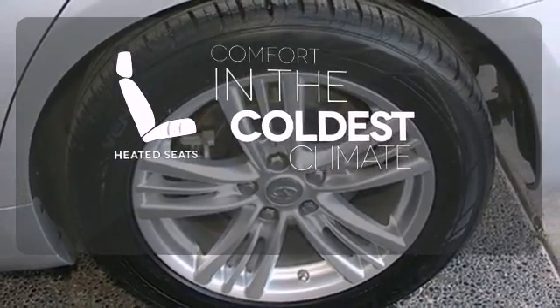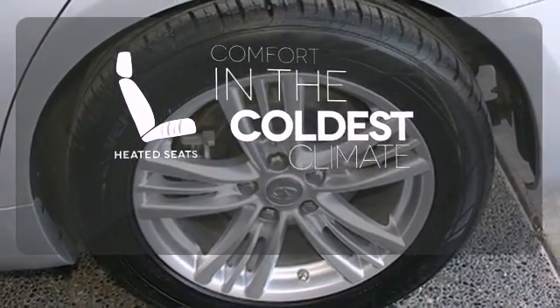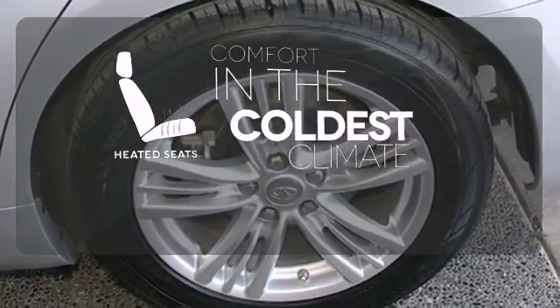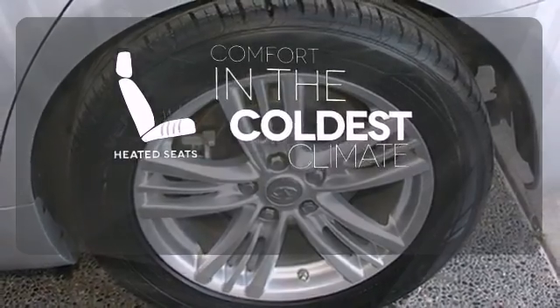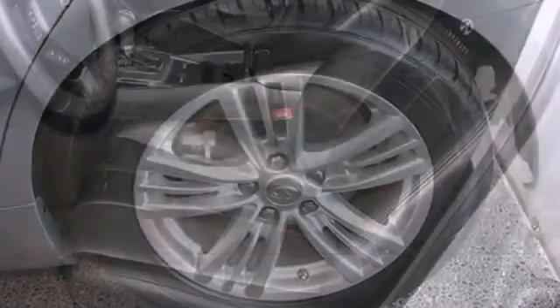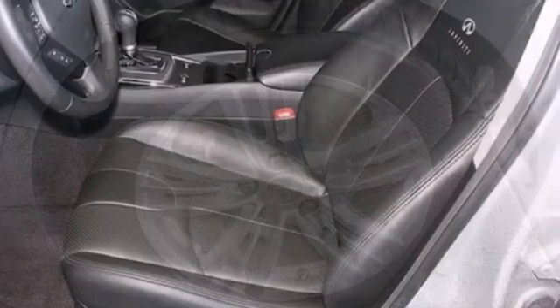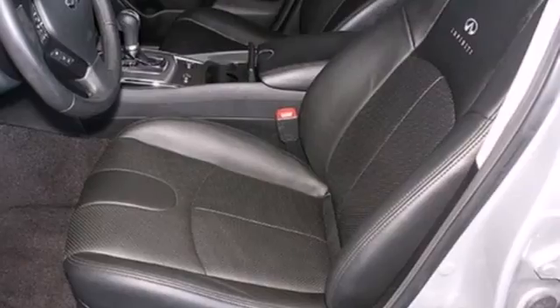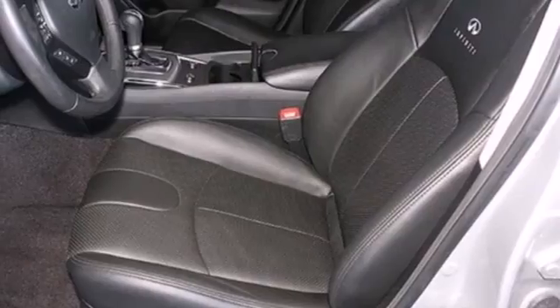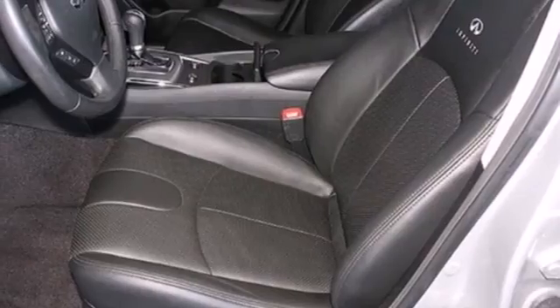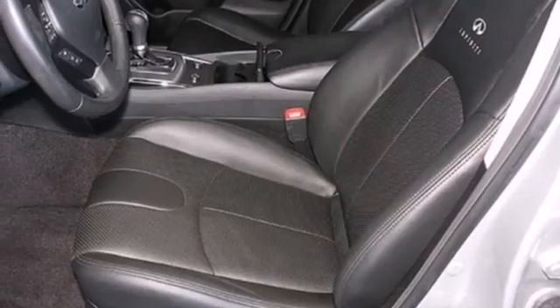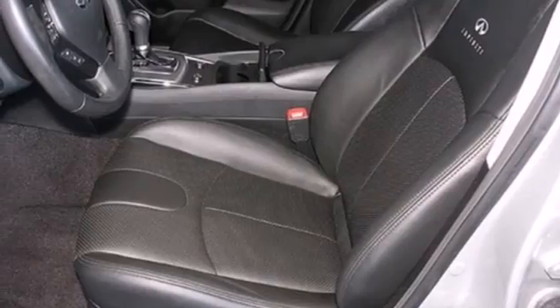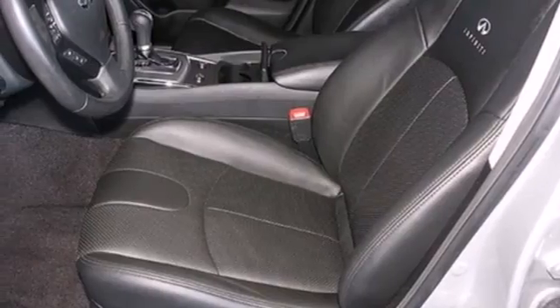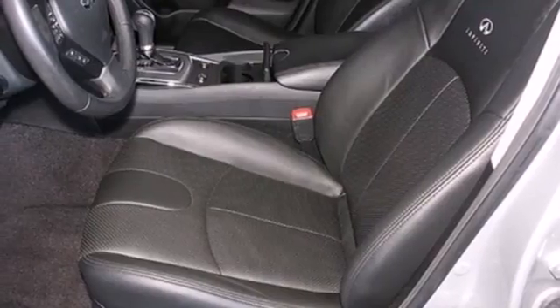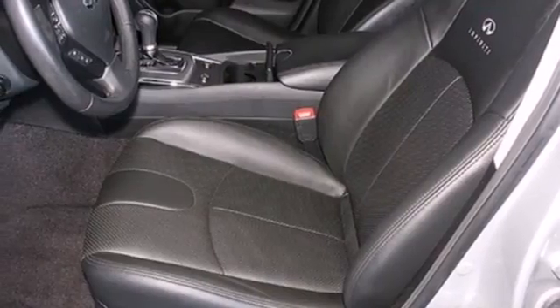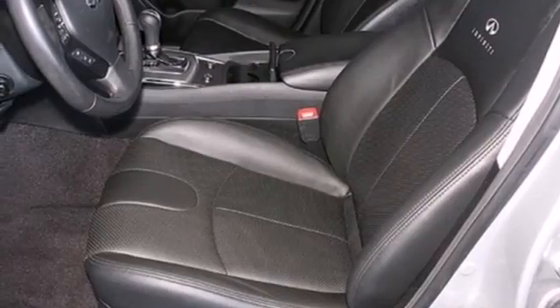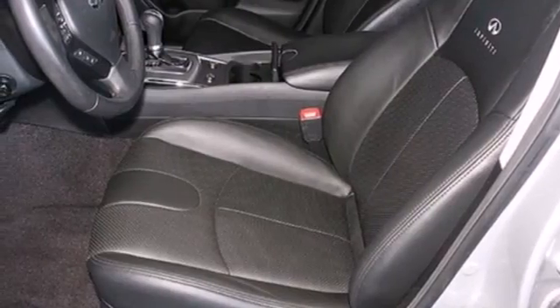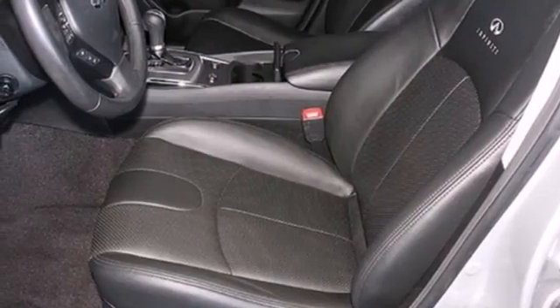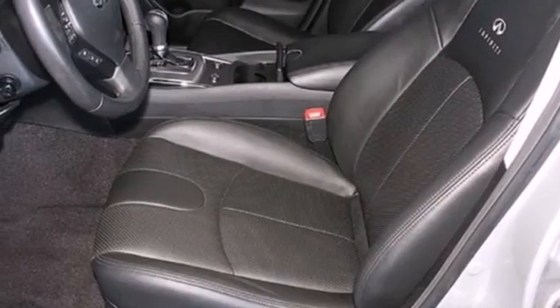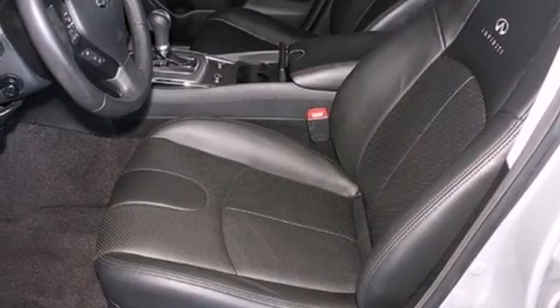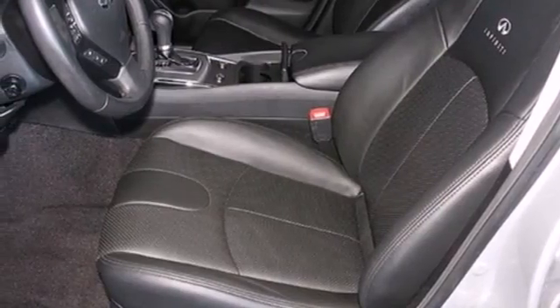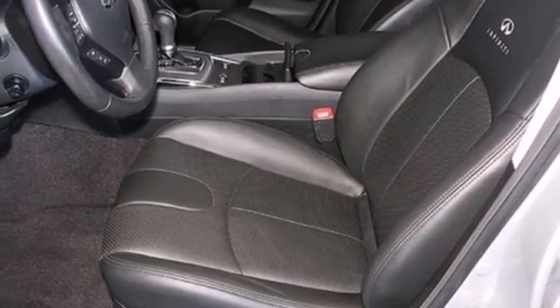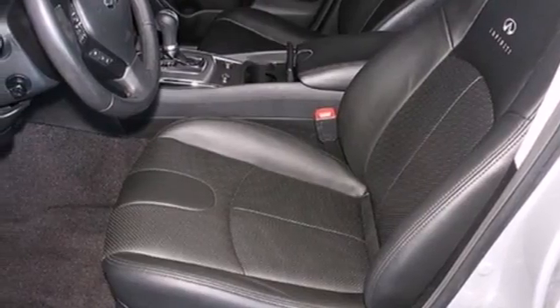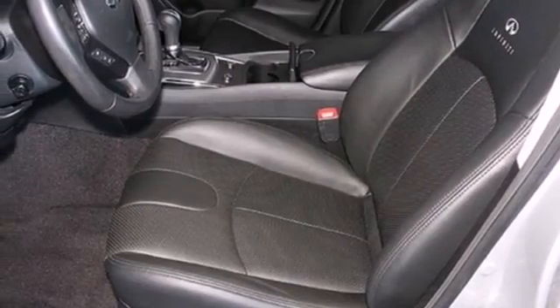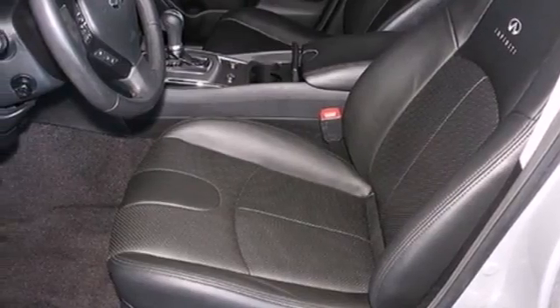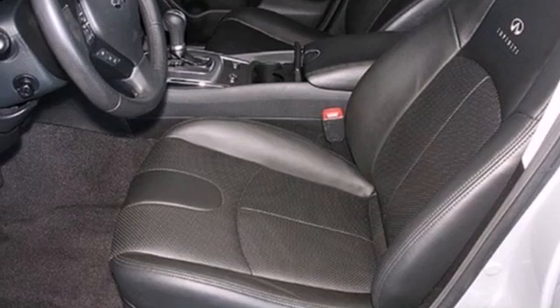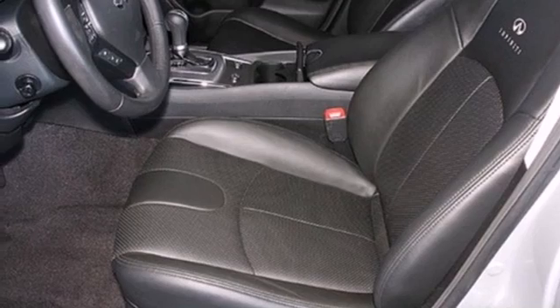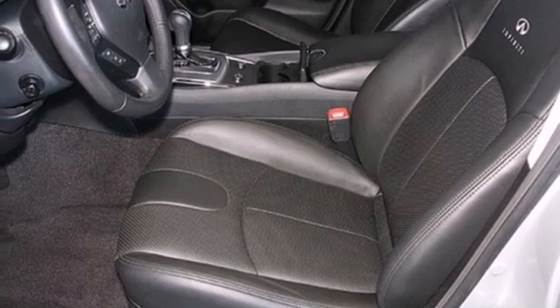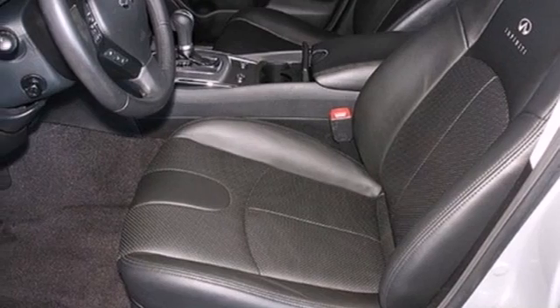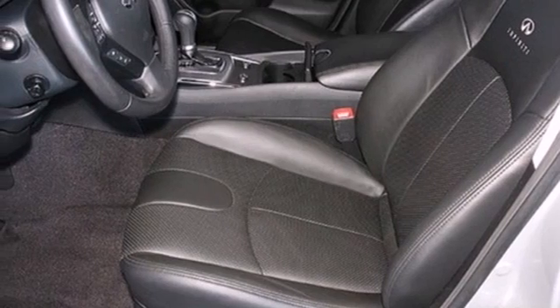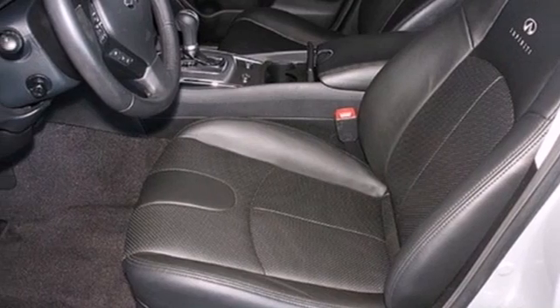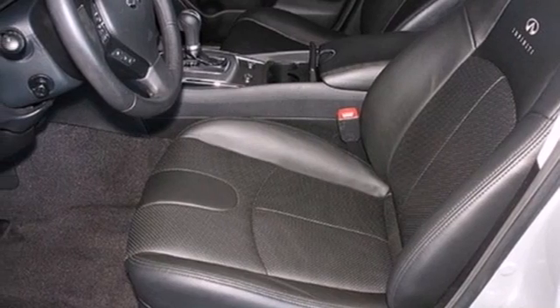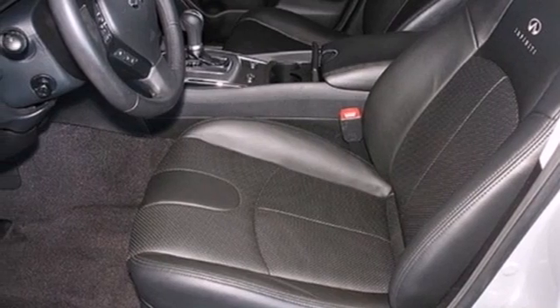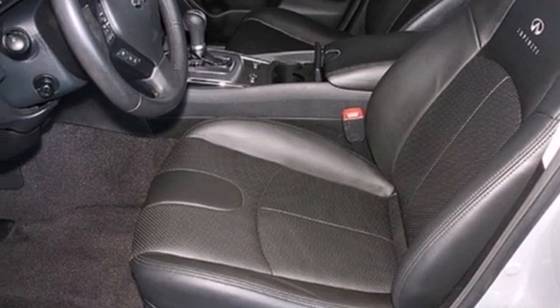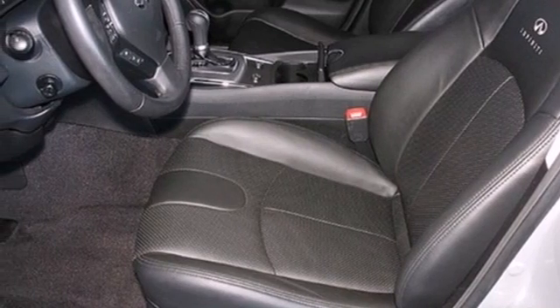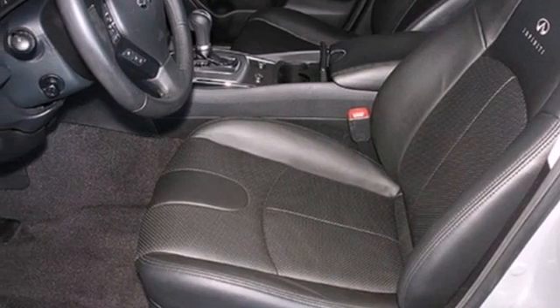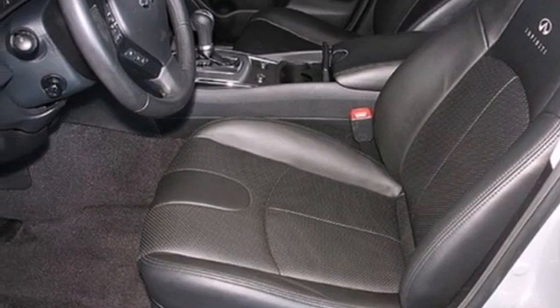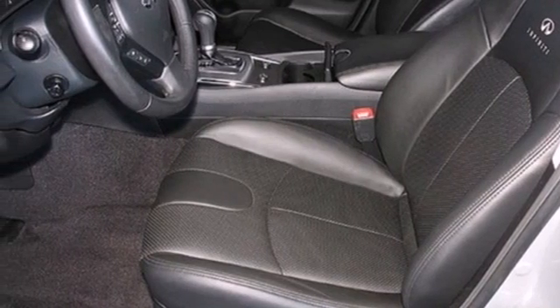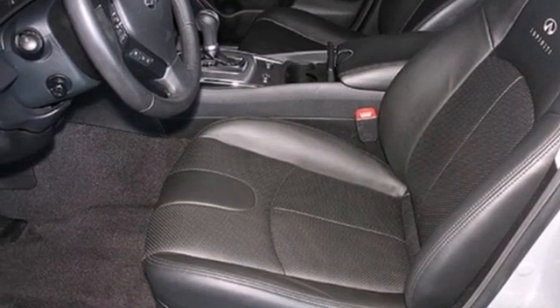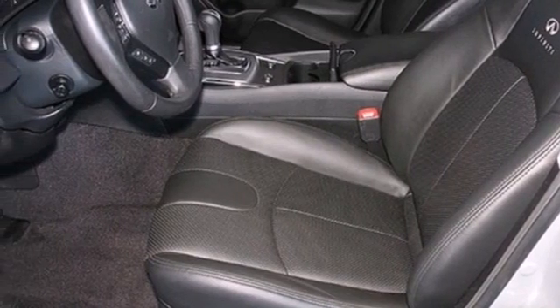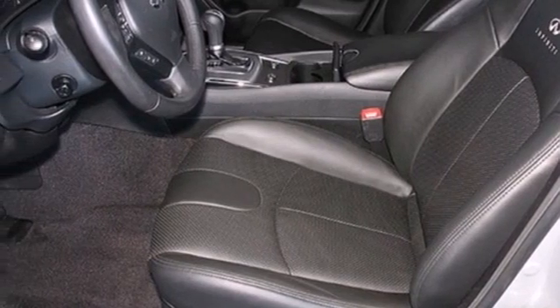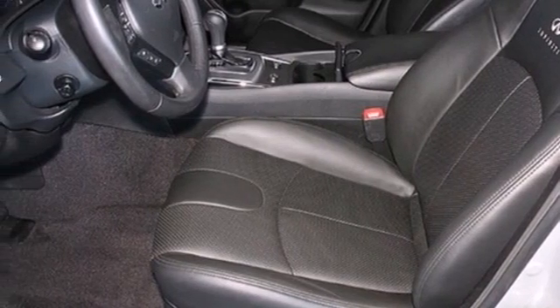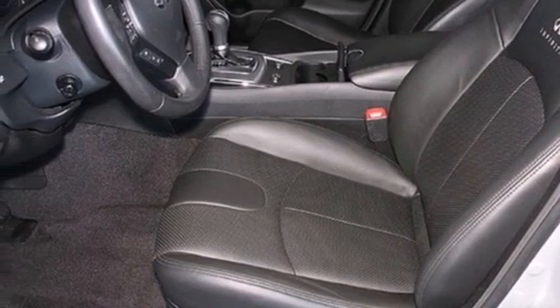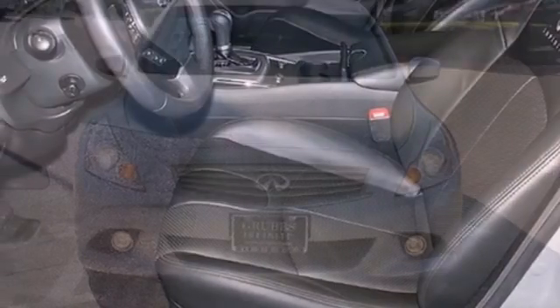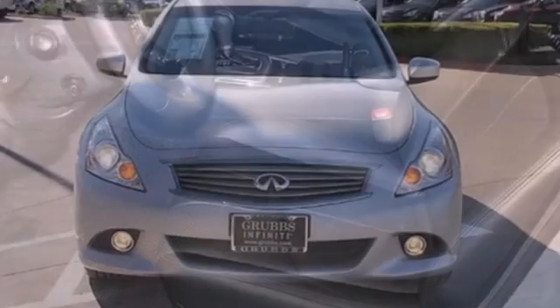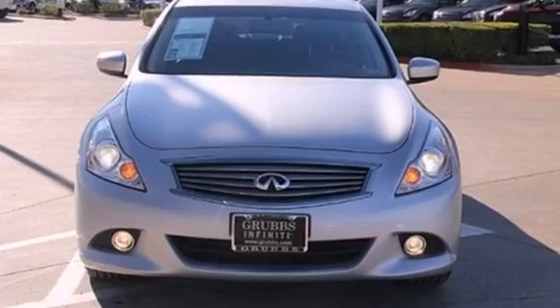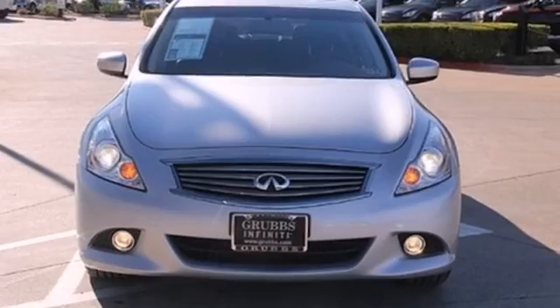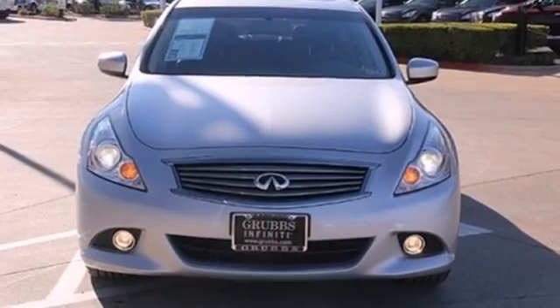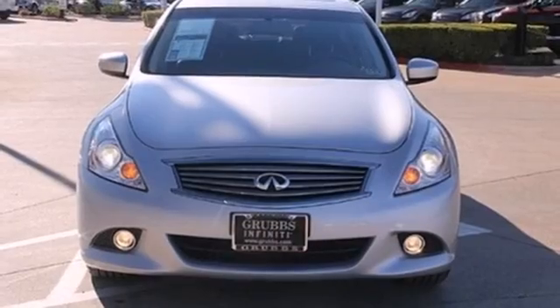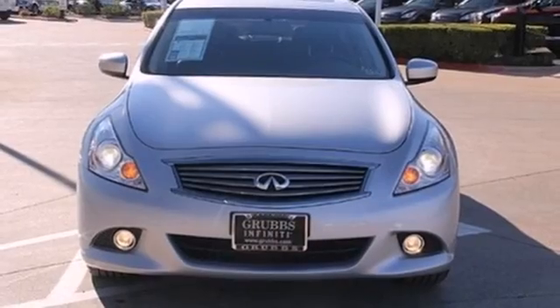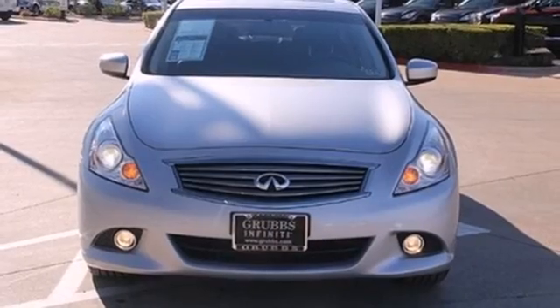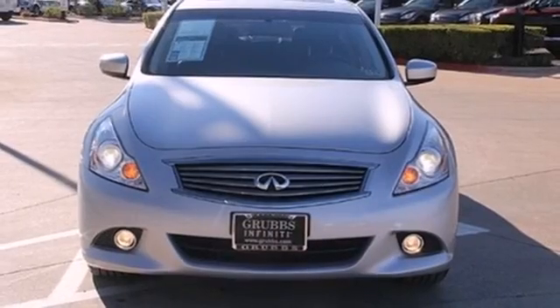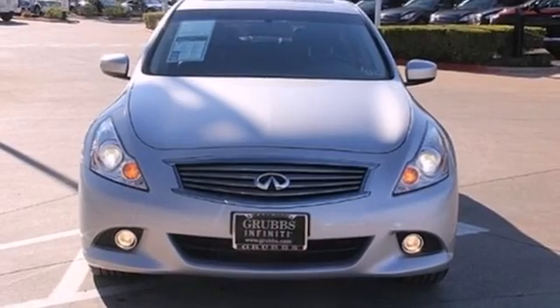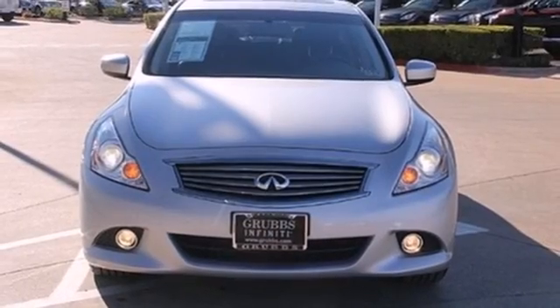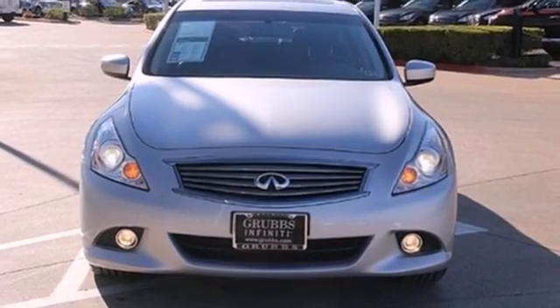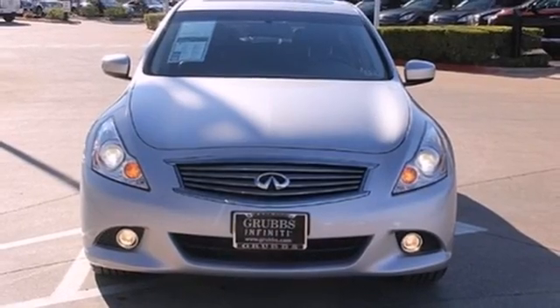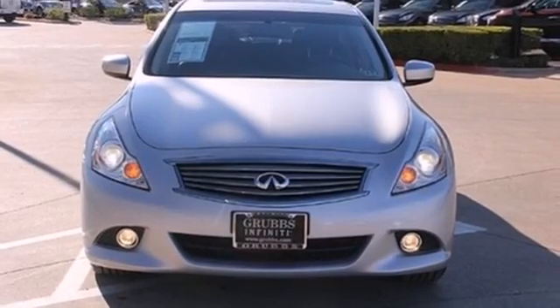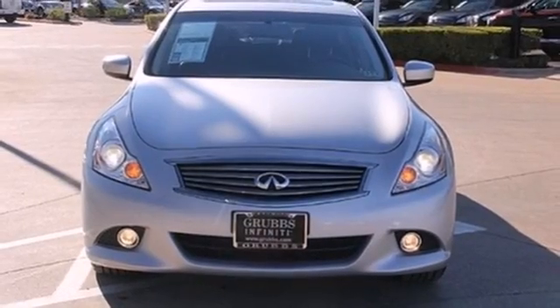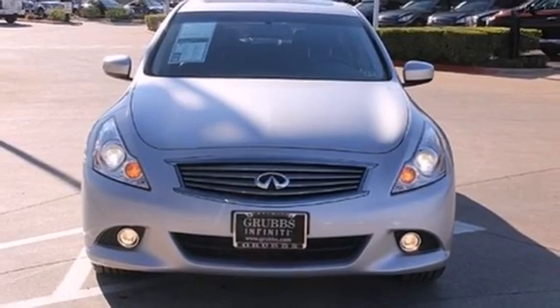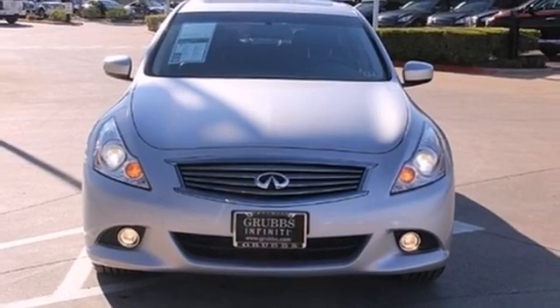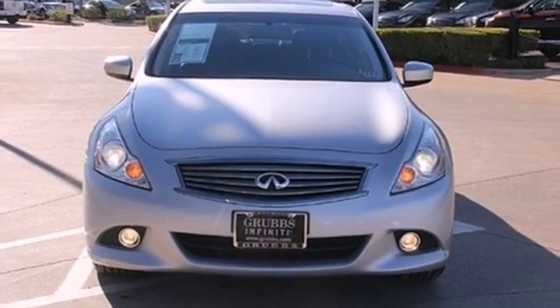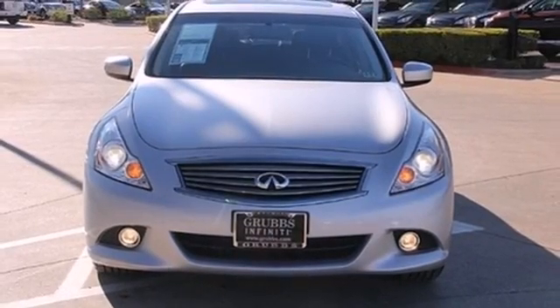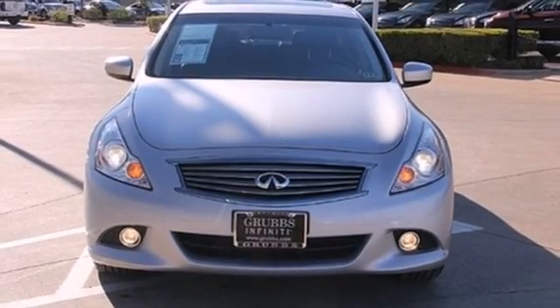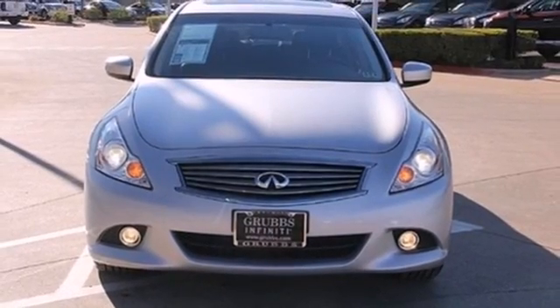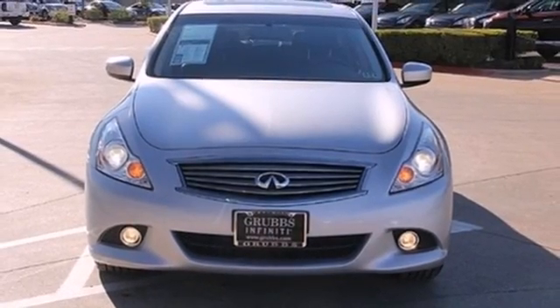Heads will turn when you drive by in this blazing hot G37, but they'd better turn fast. Take it for a test drive today.